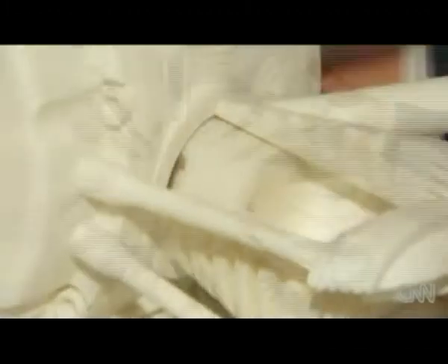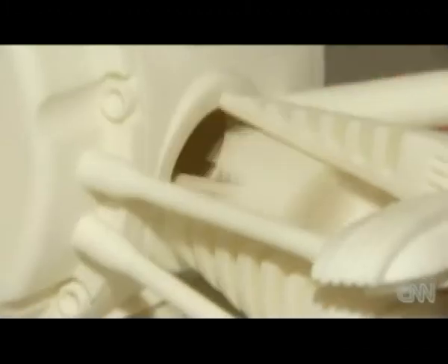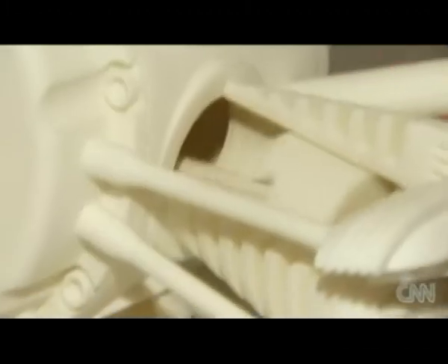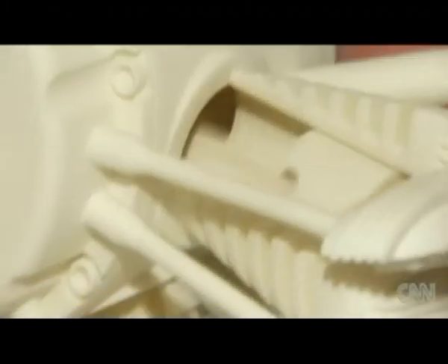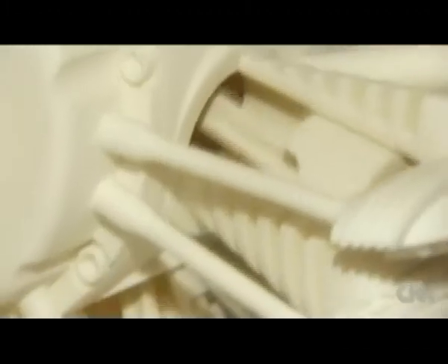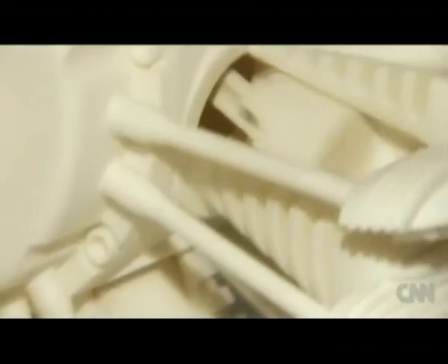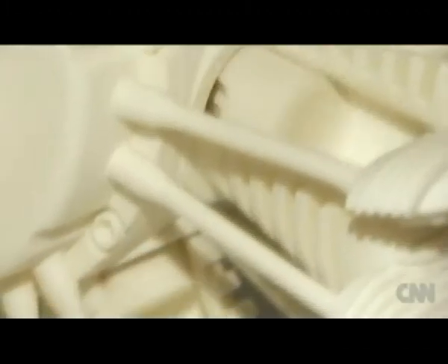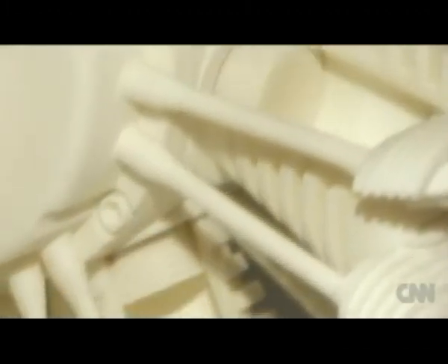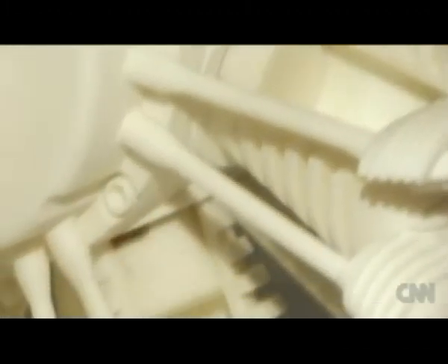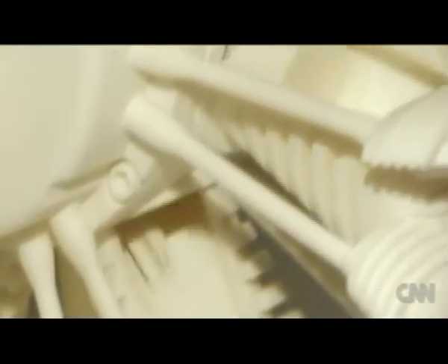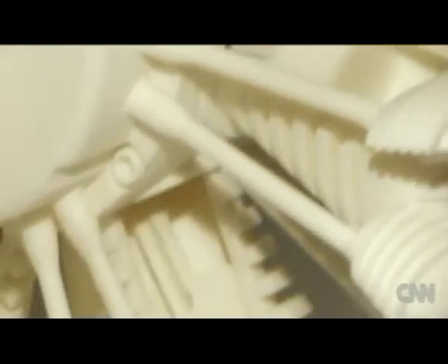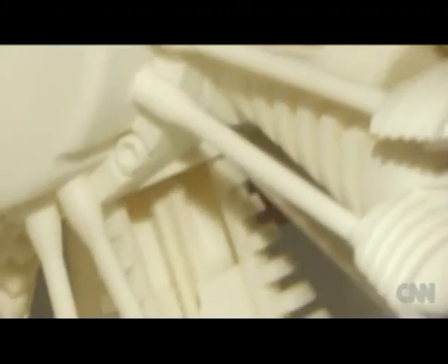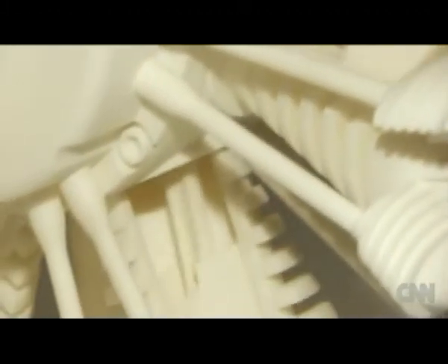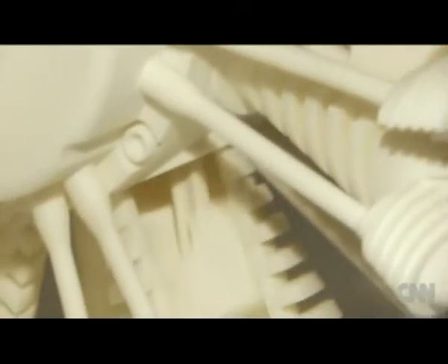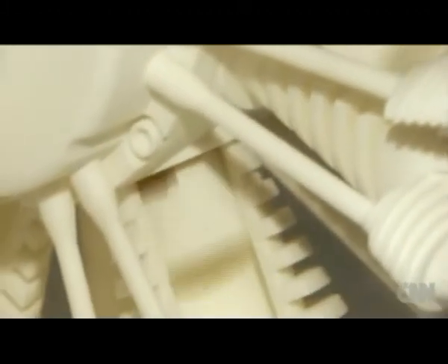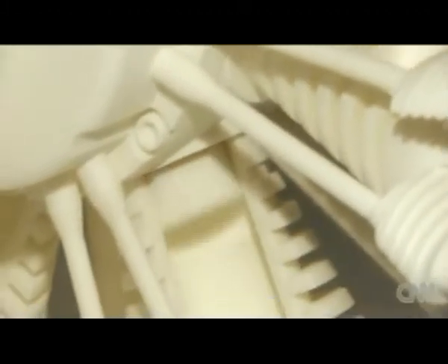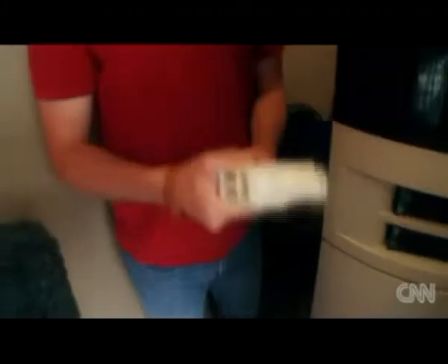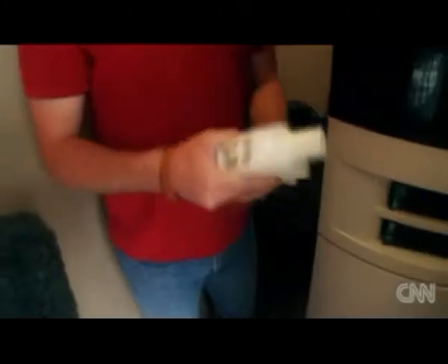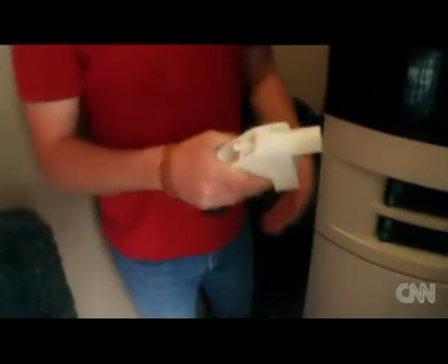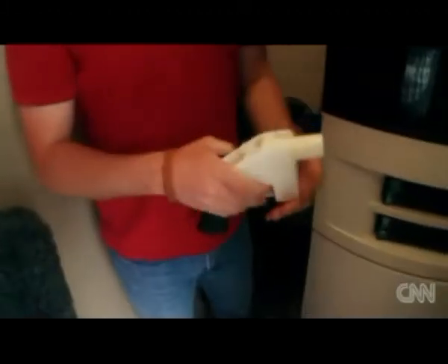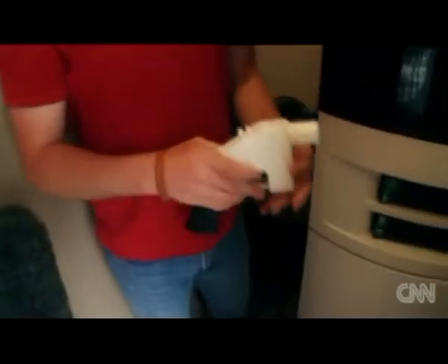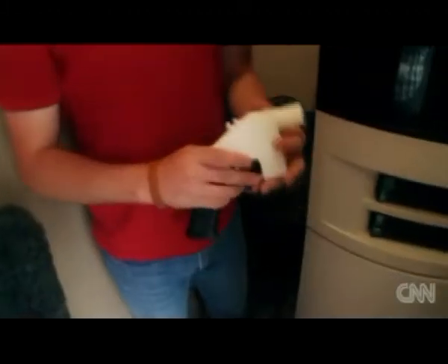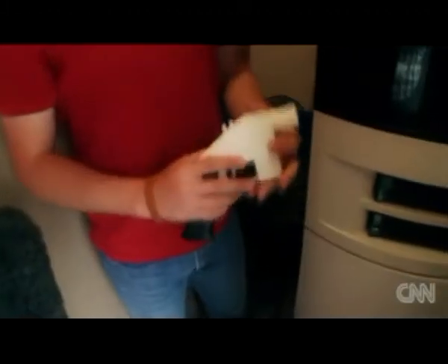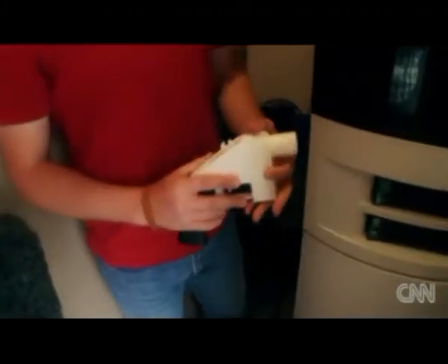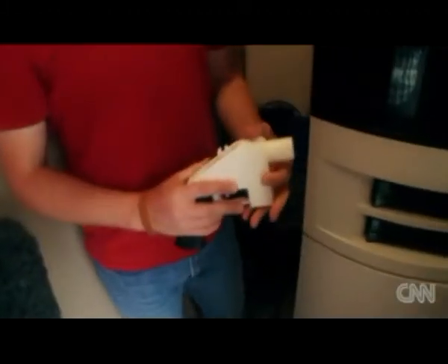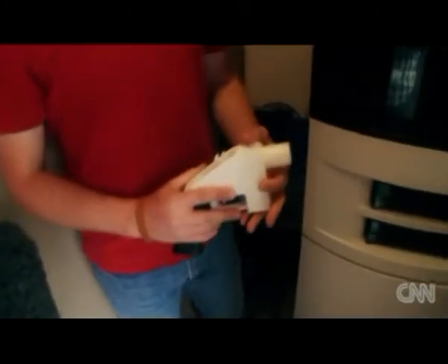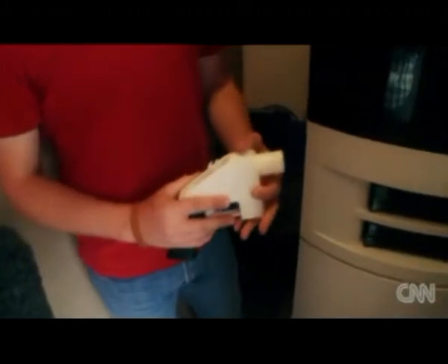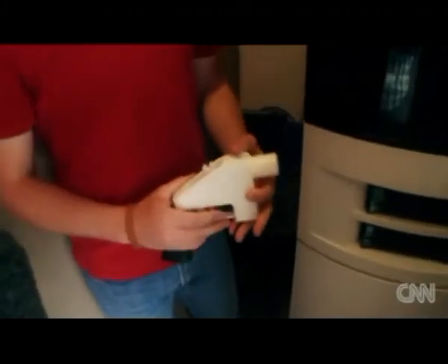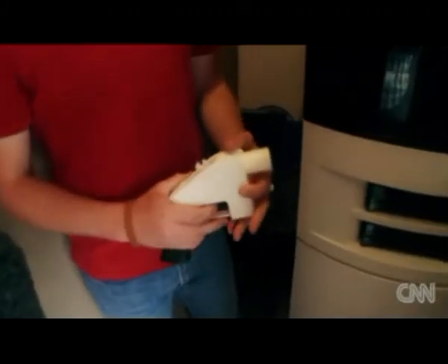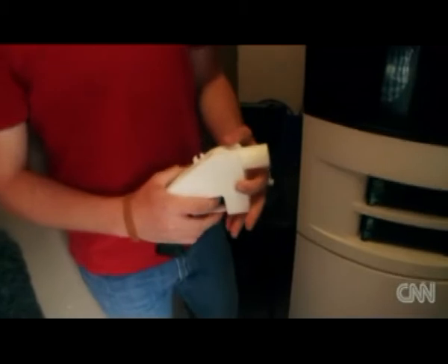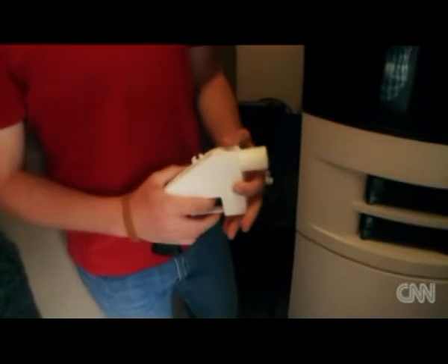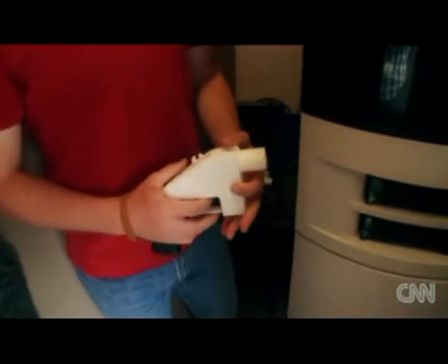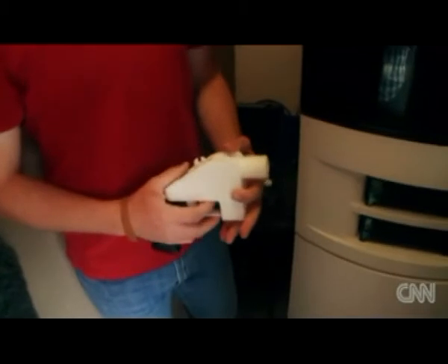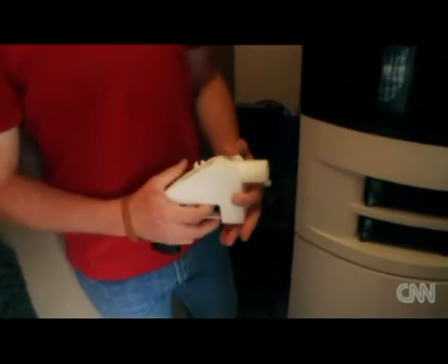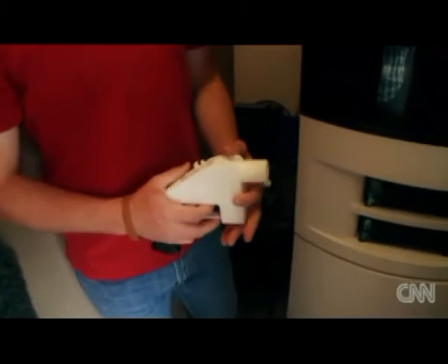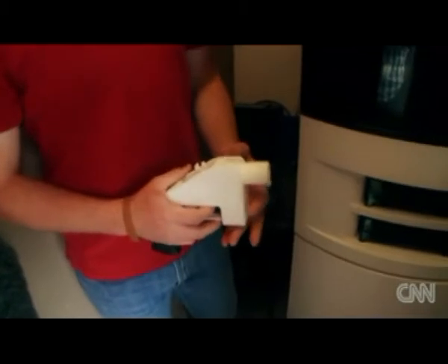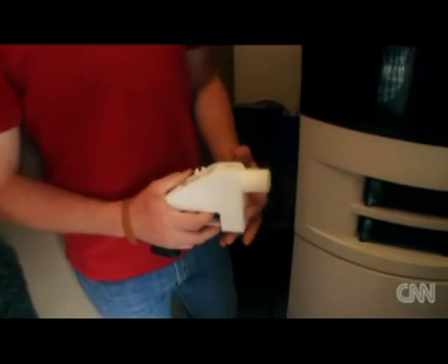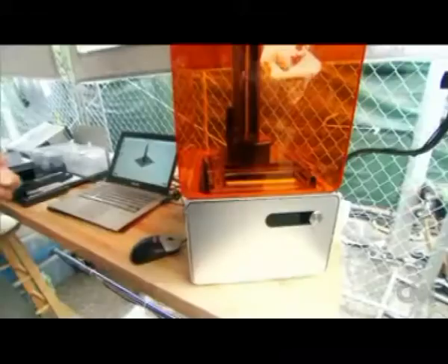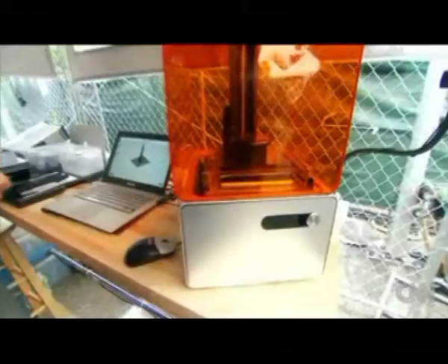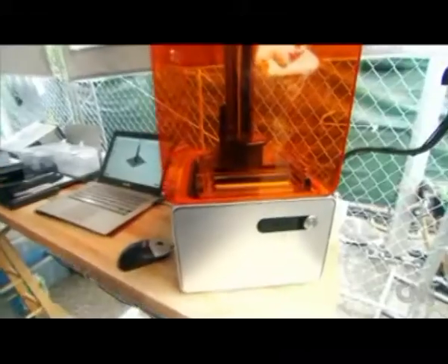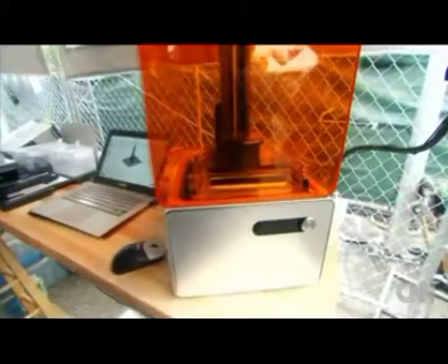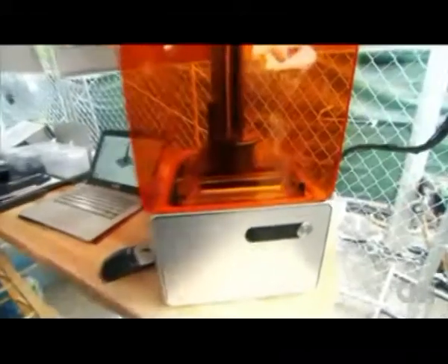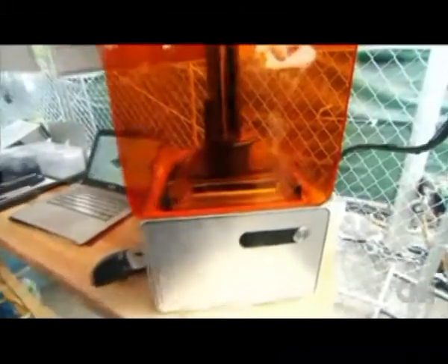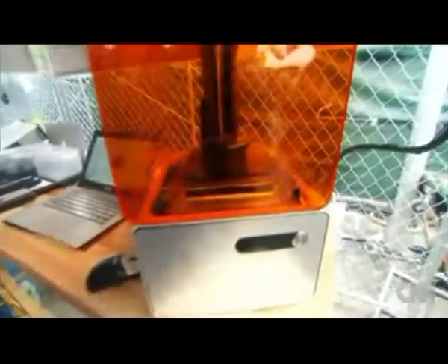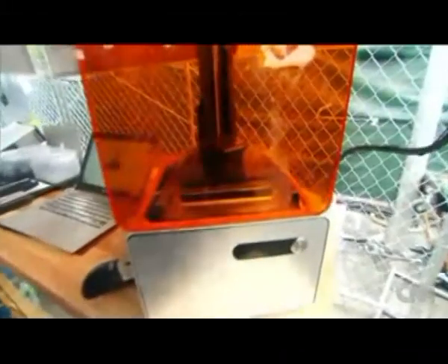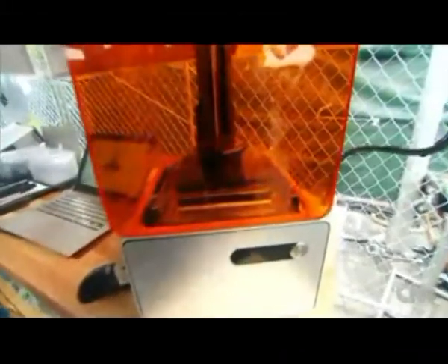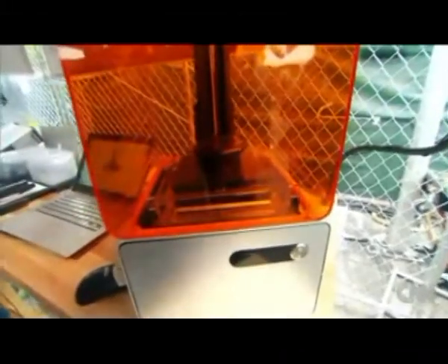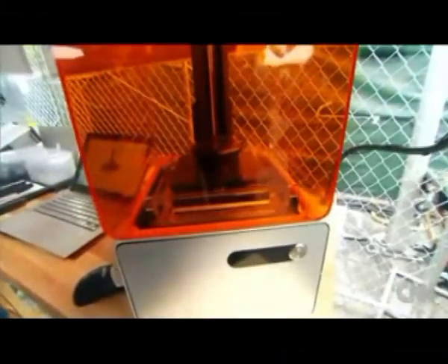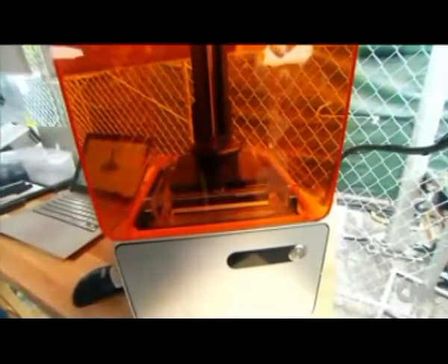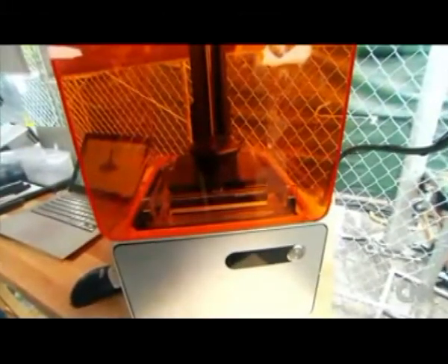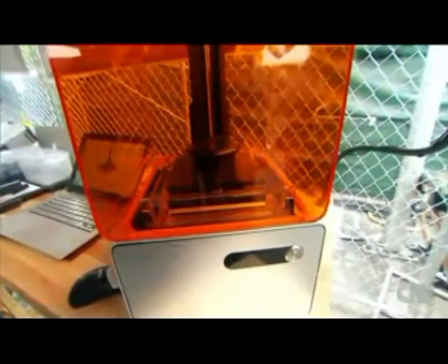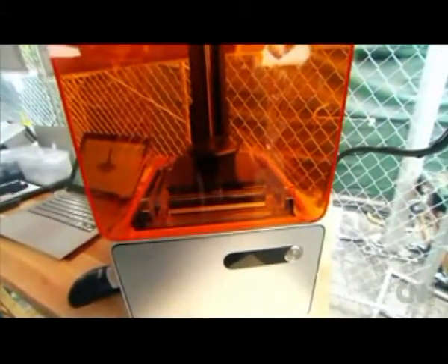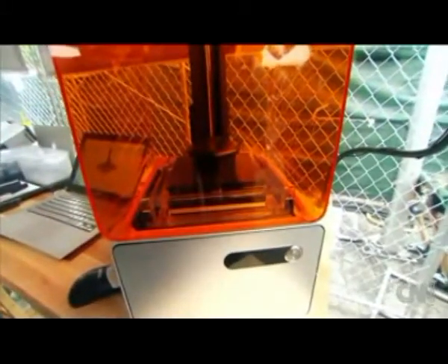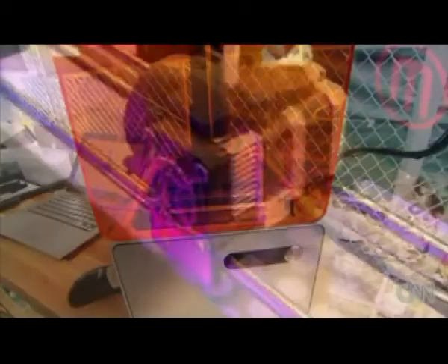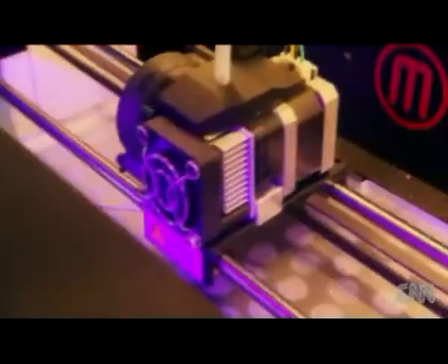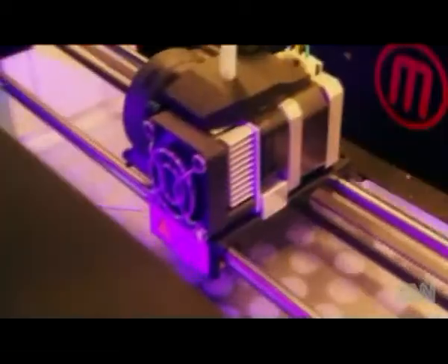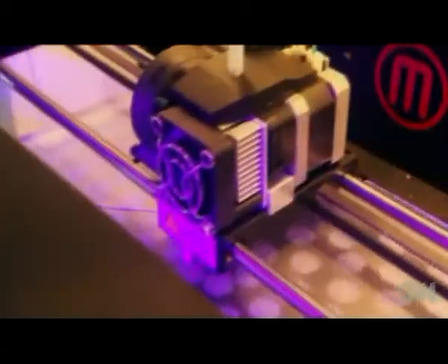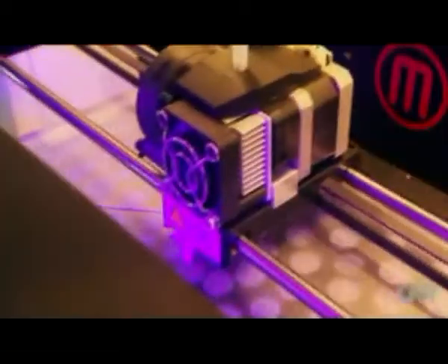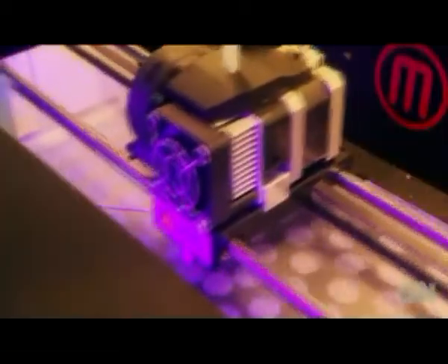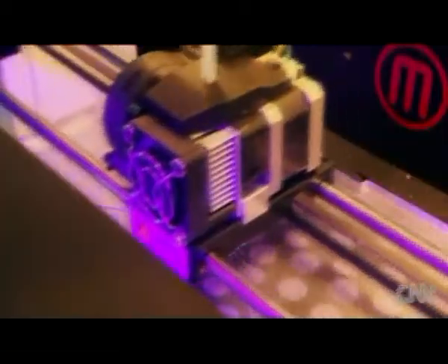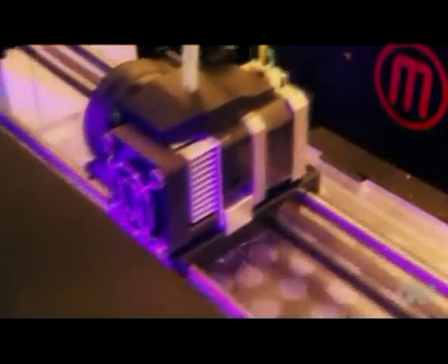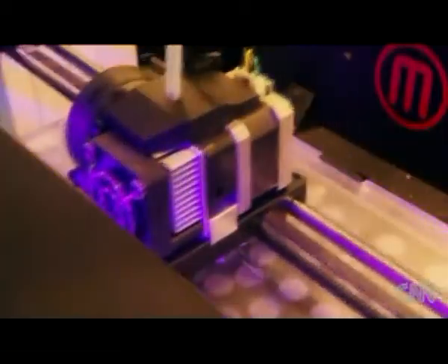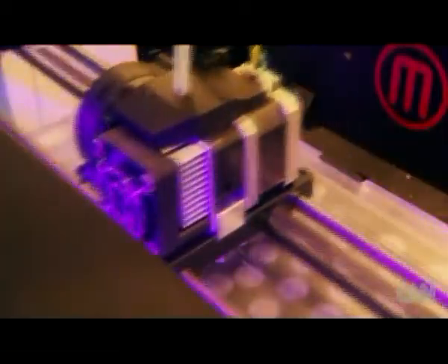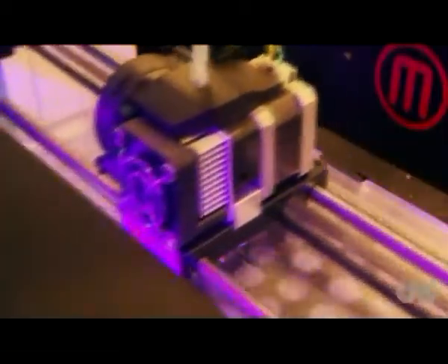From a model of a car engine to the more controversial plastic gun, 3D printers have revolutionized the way we make things.